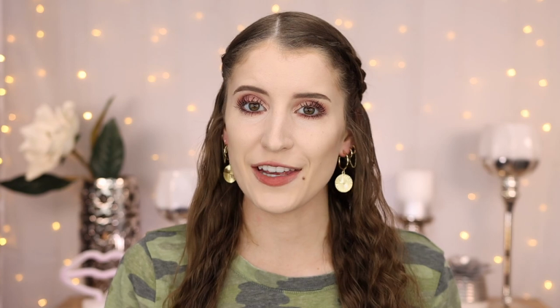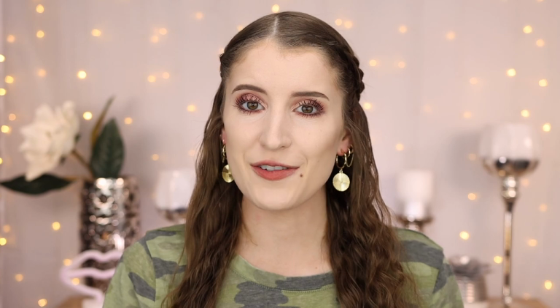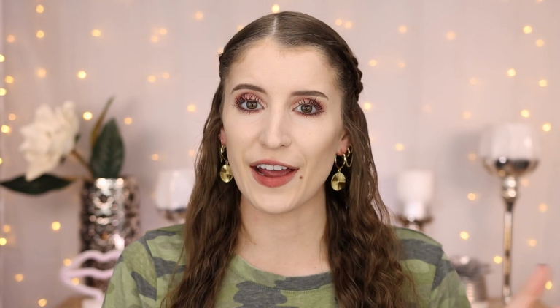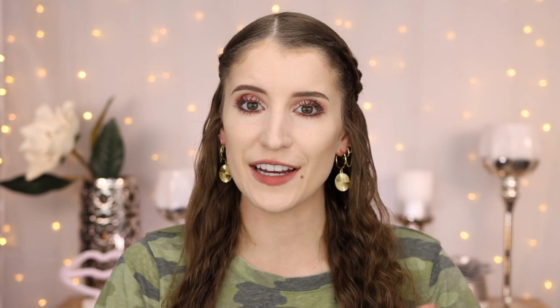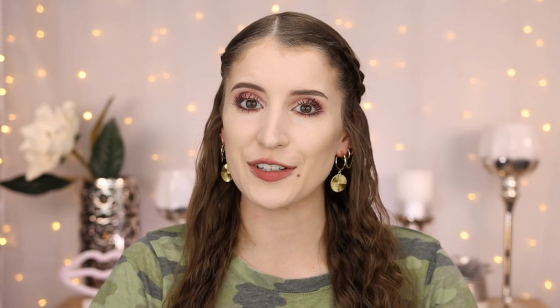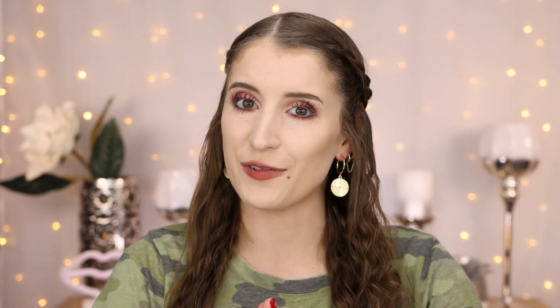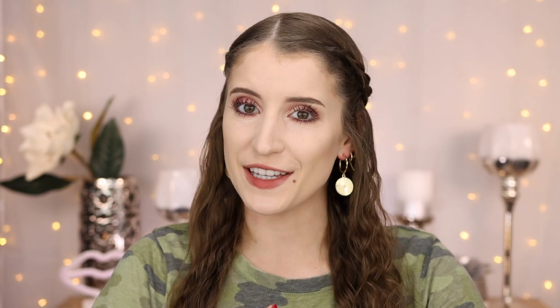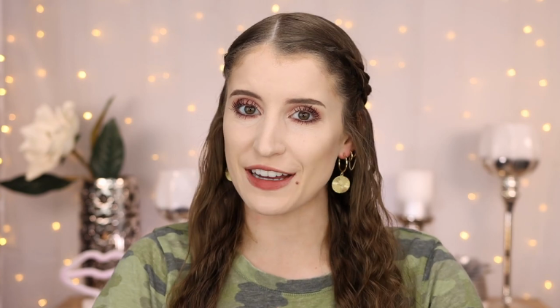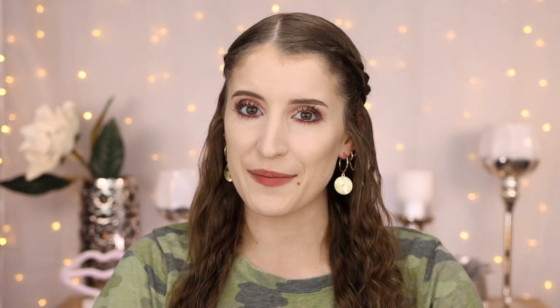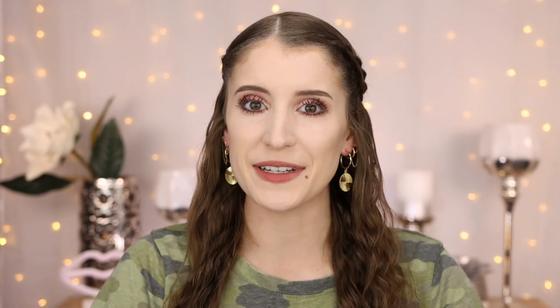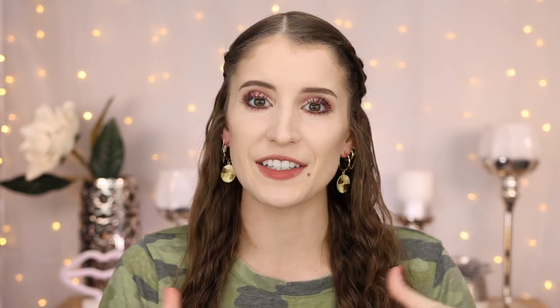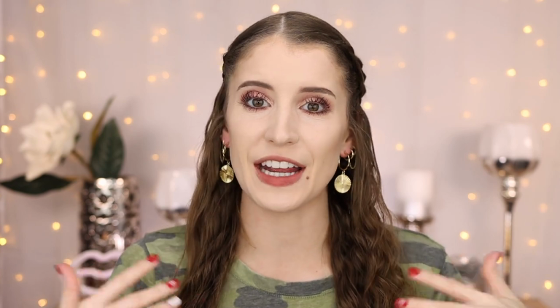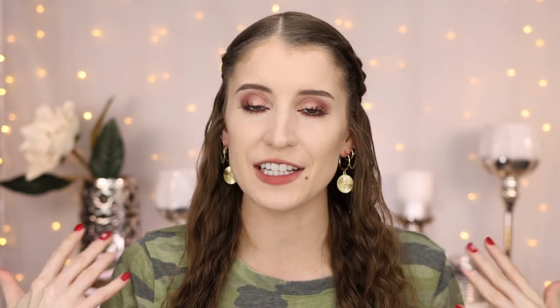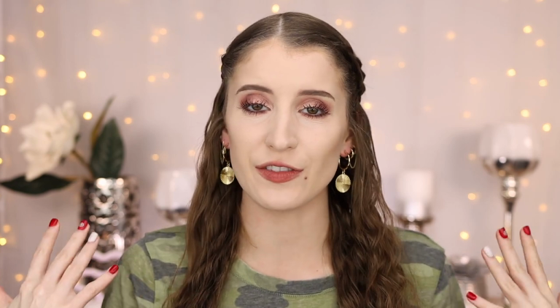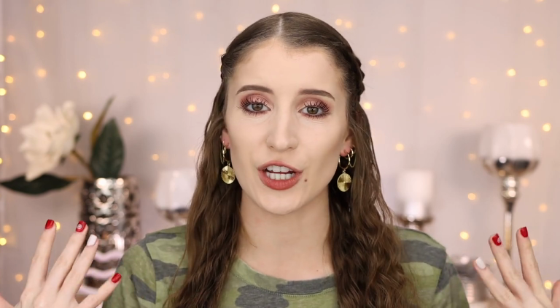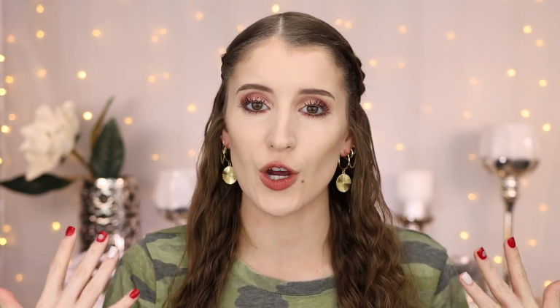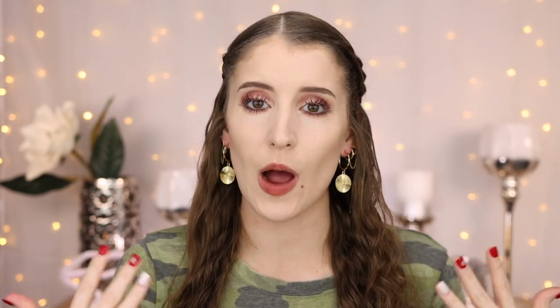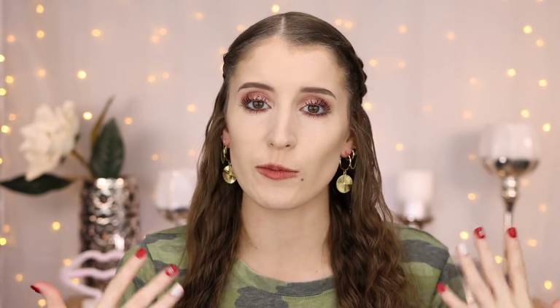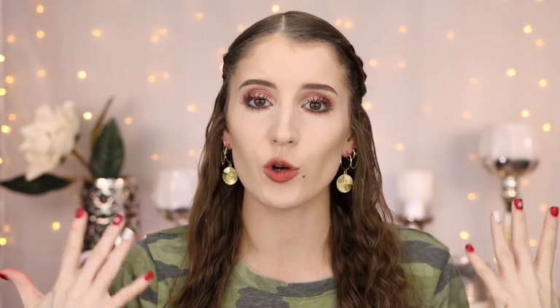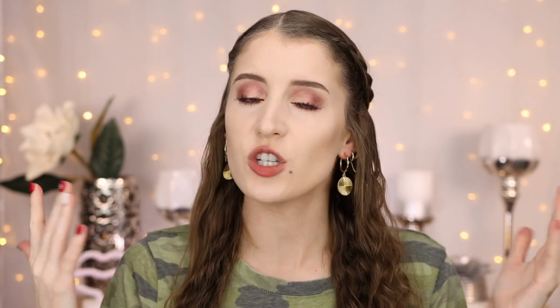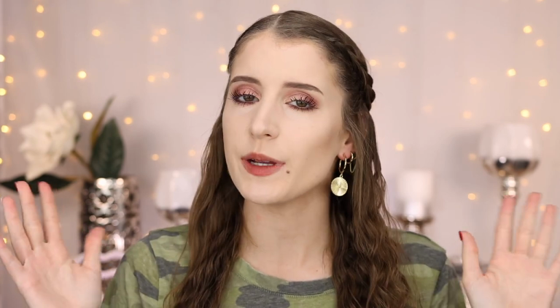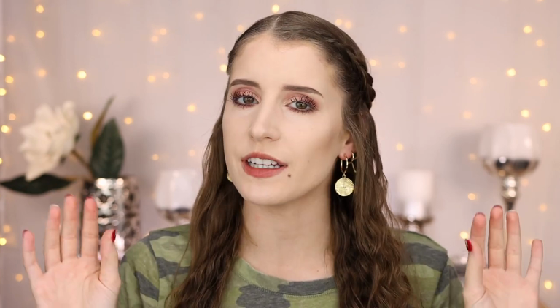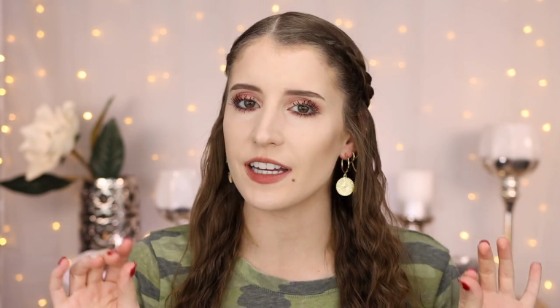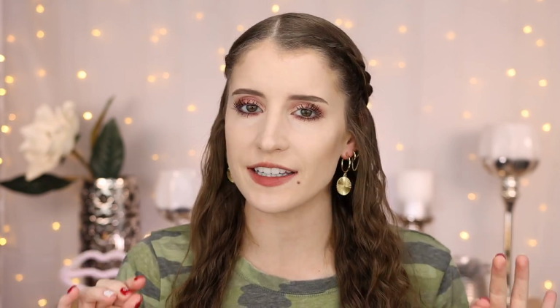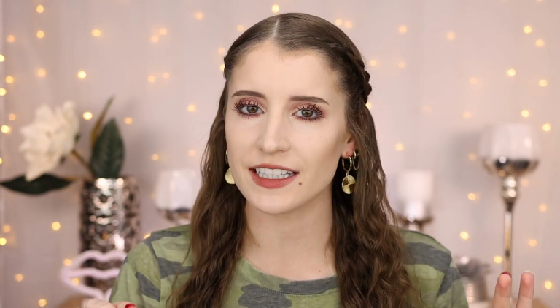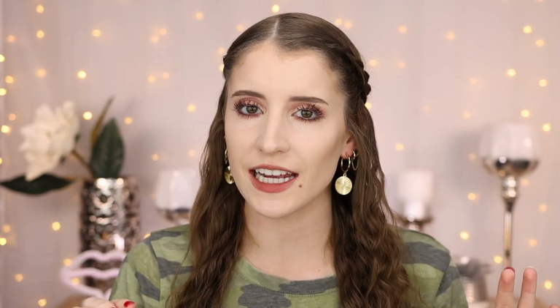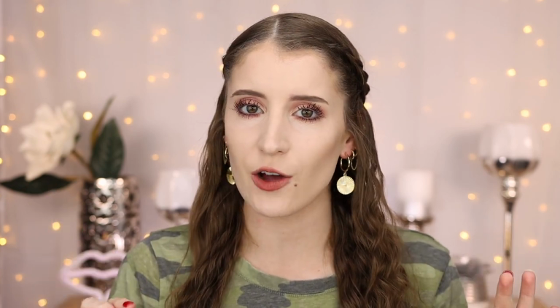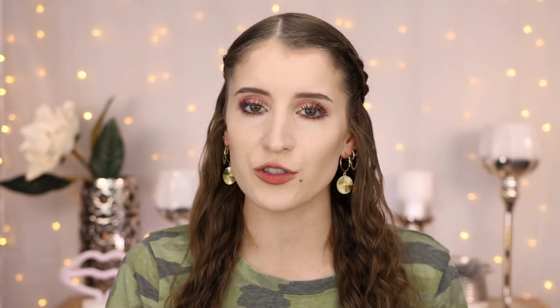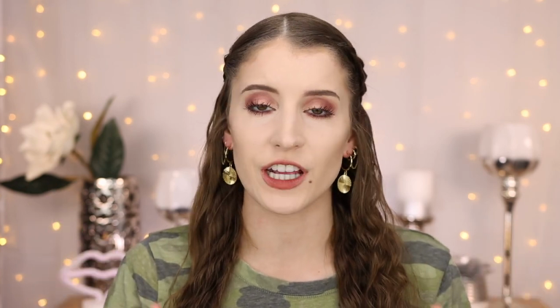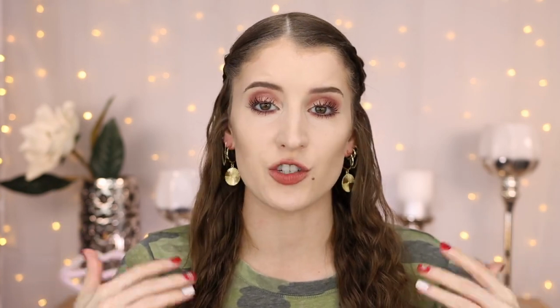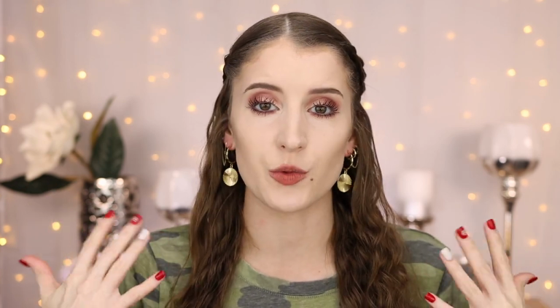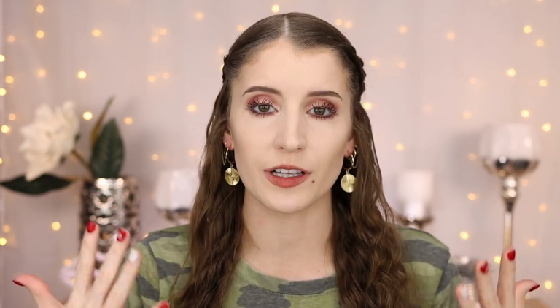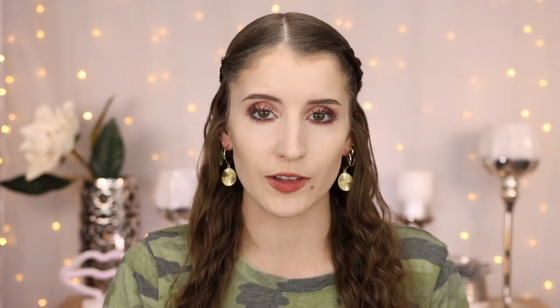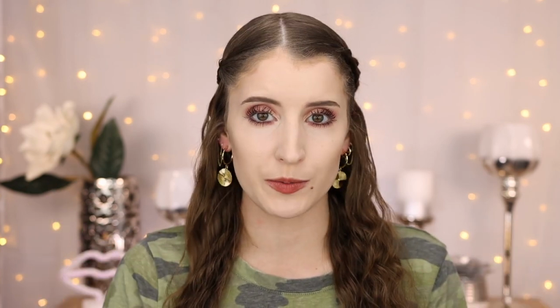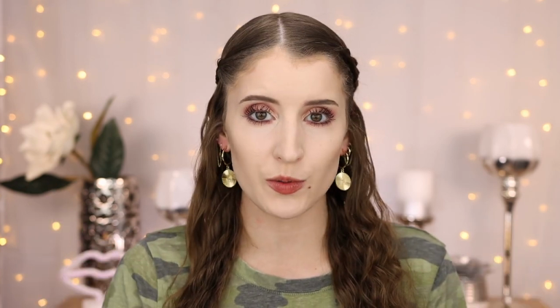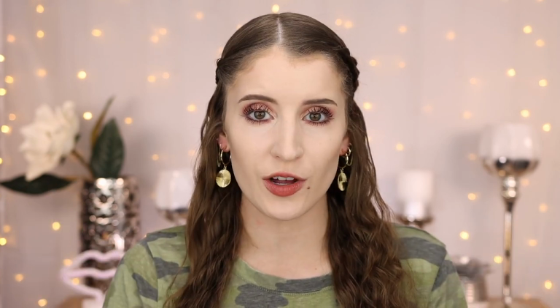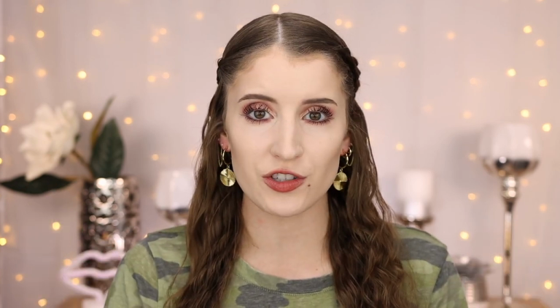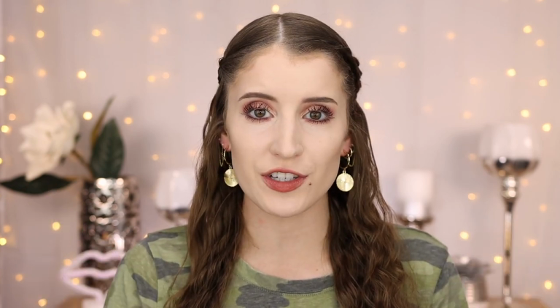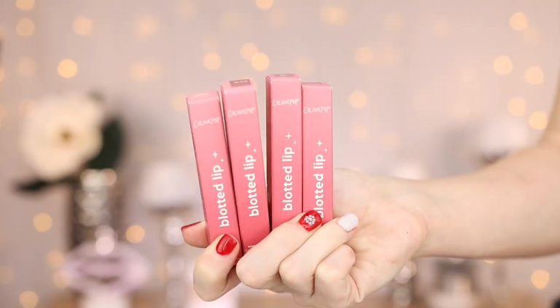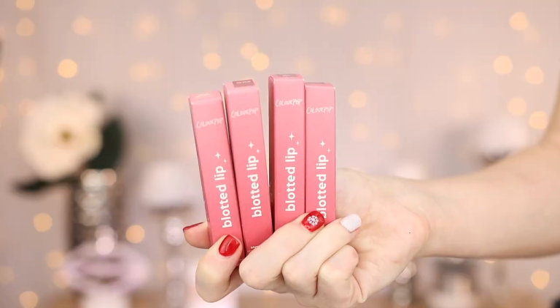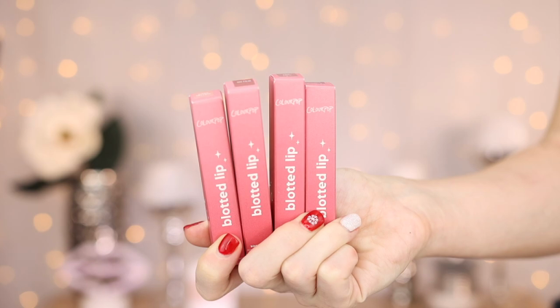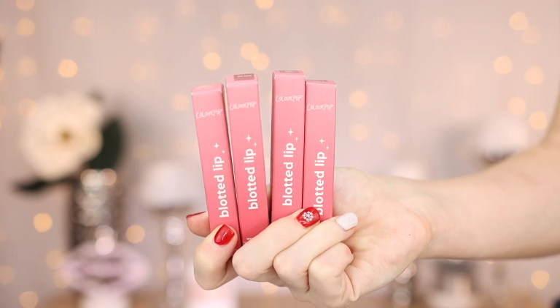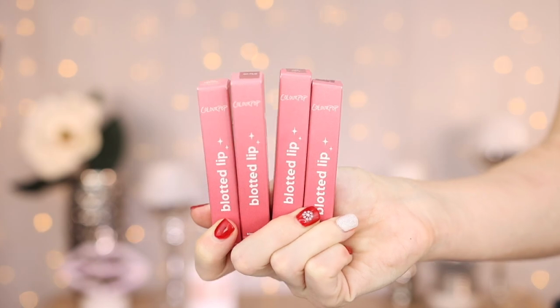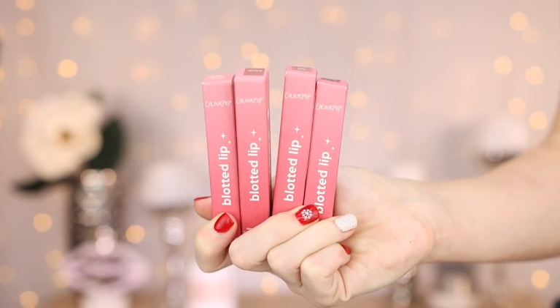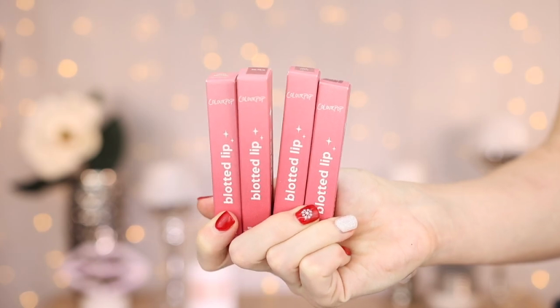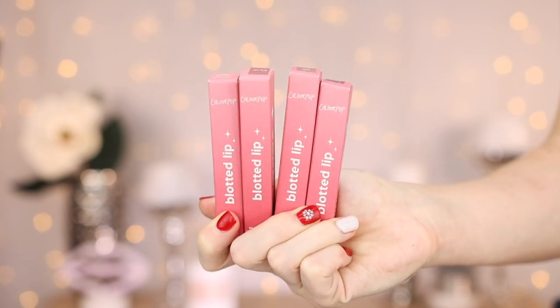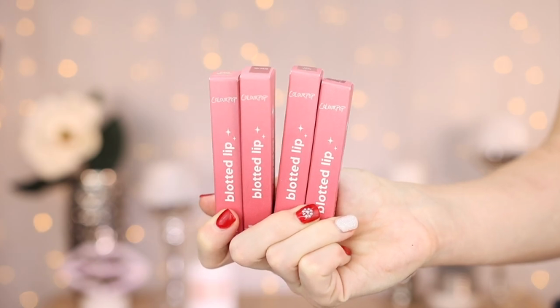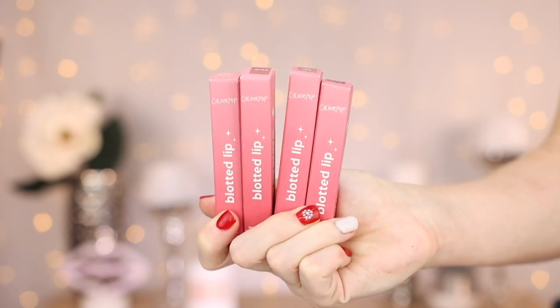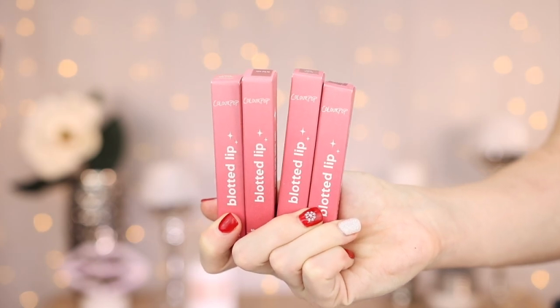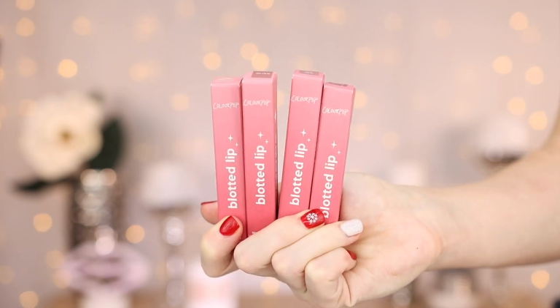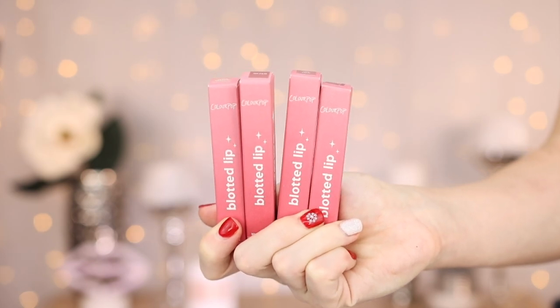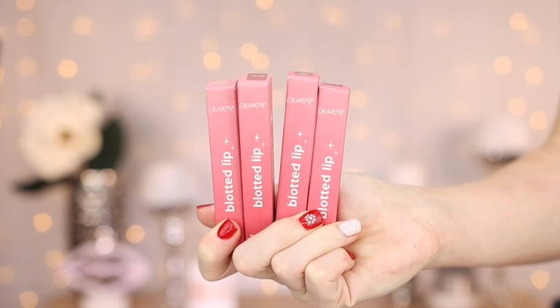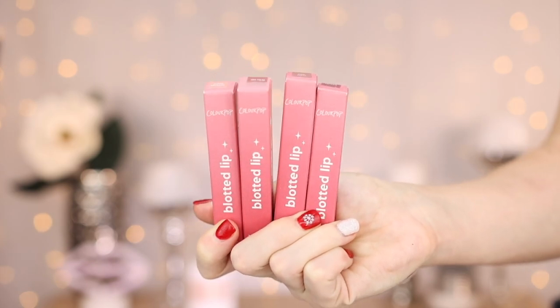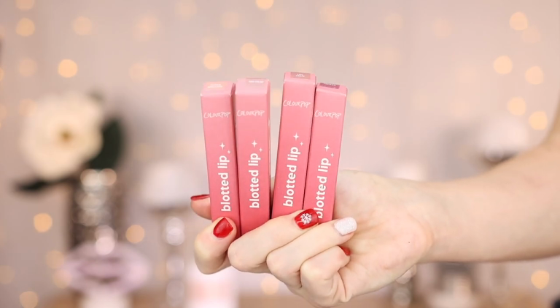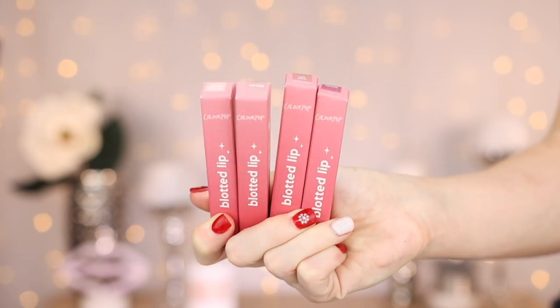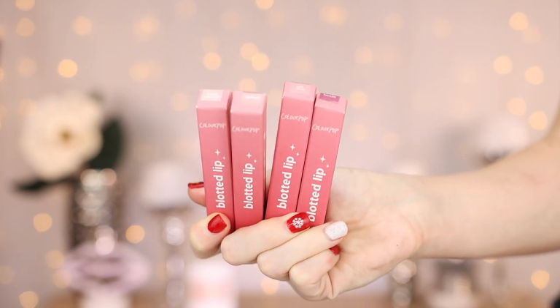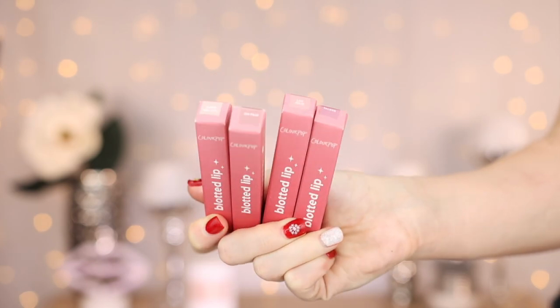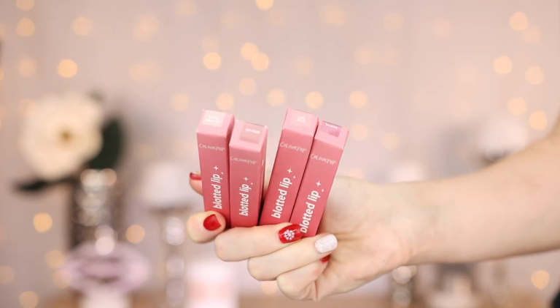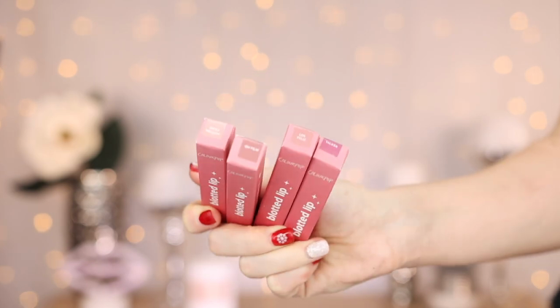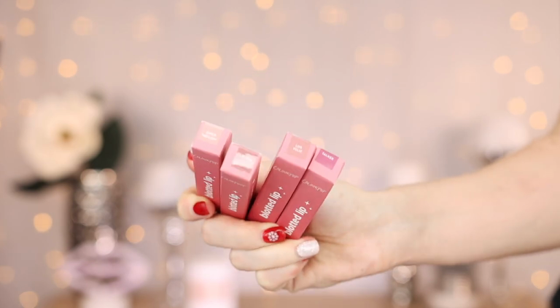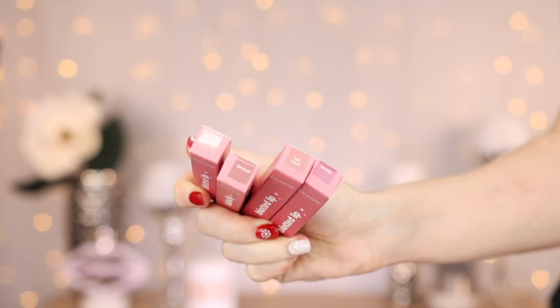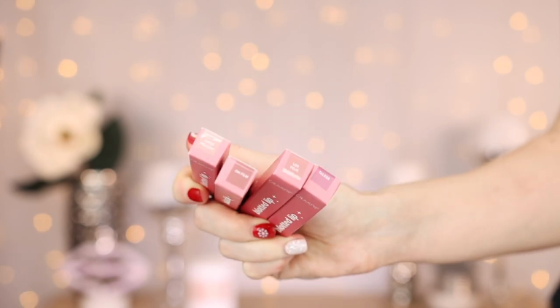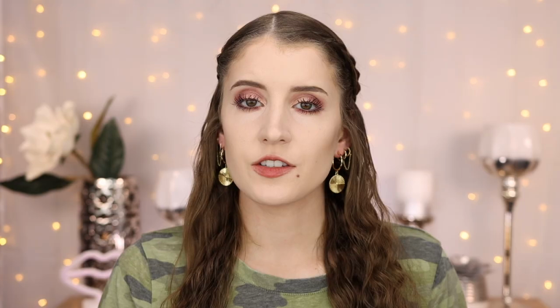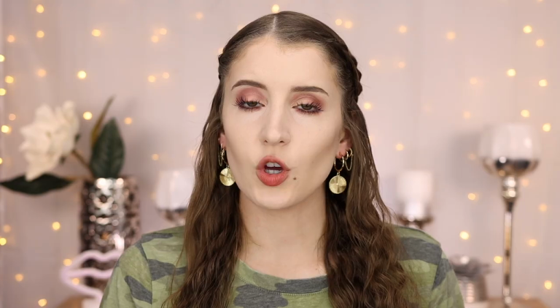Hey you guys, what's up? In today's video, I'm going to be testing out and doing lip swatches of the new ColourPop Blotted Lips.